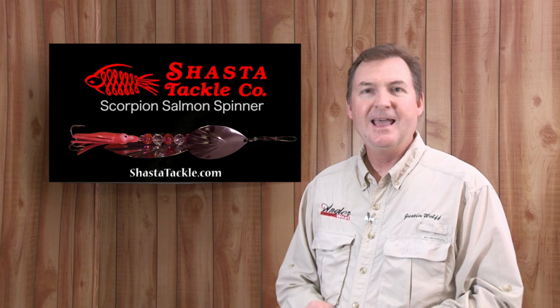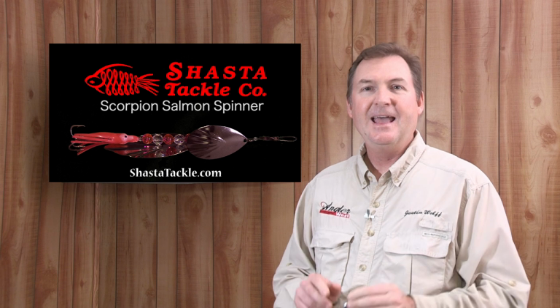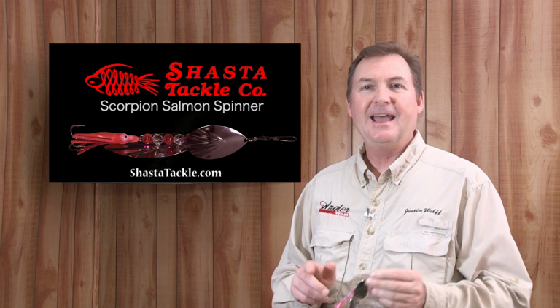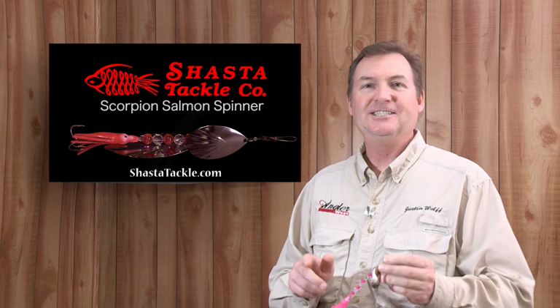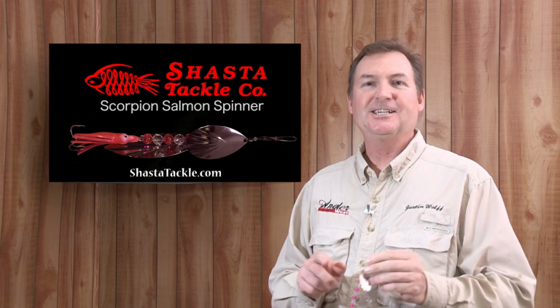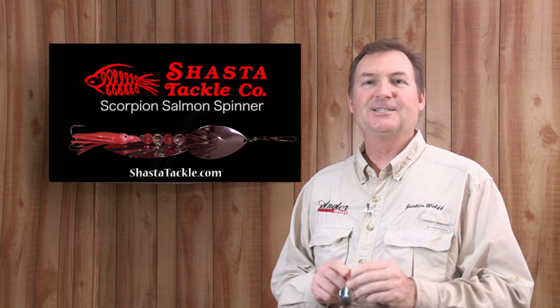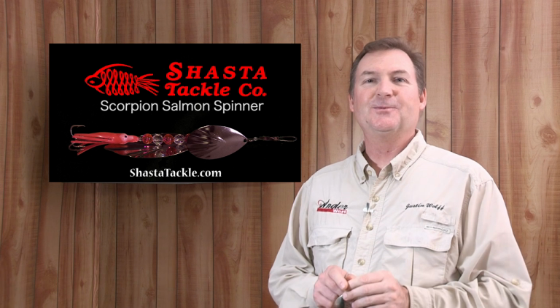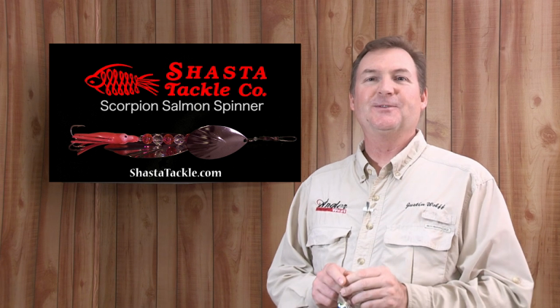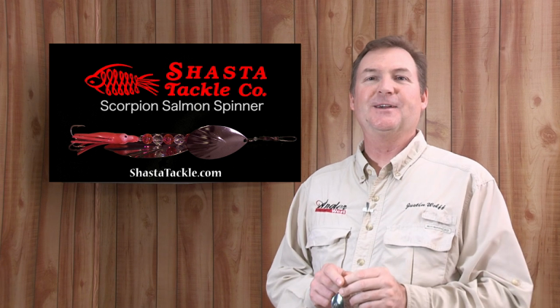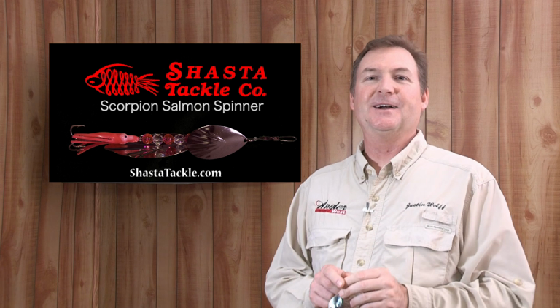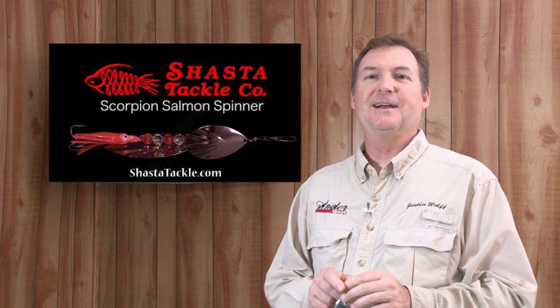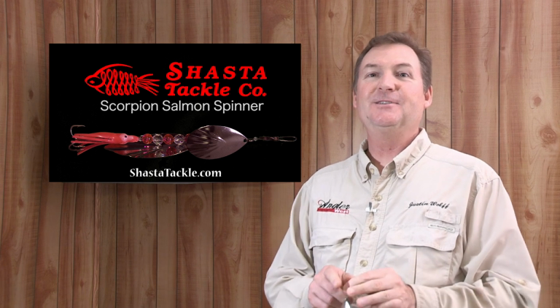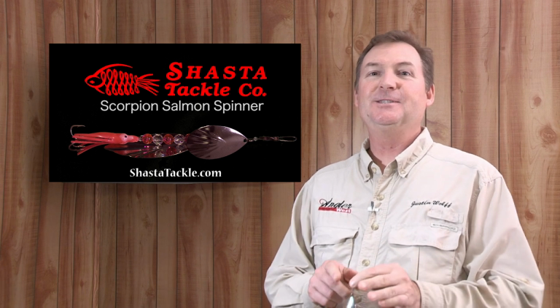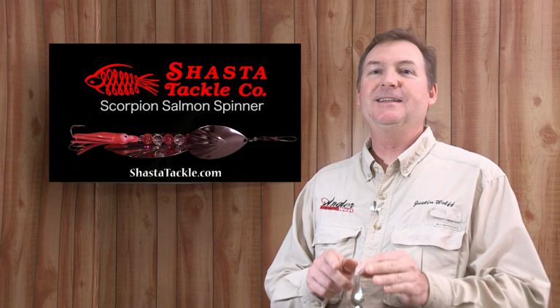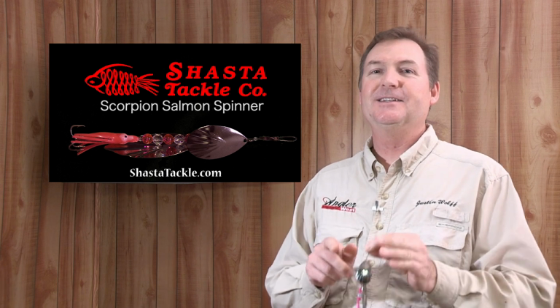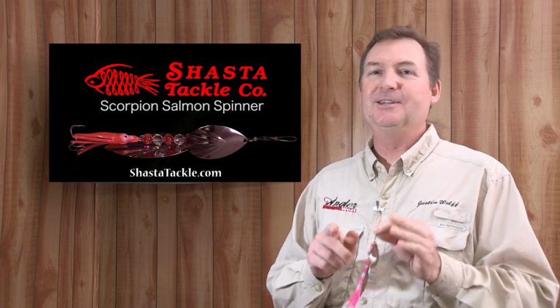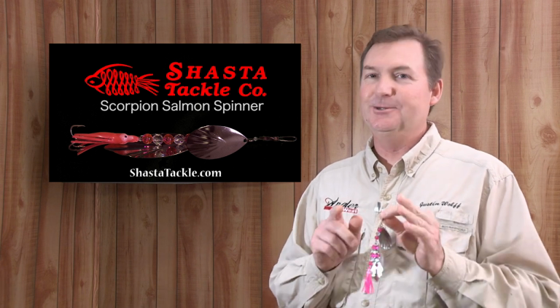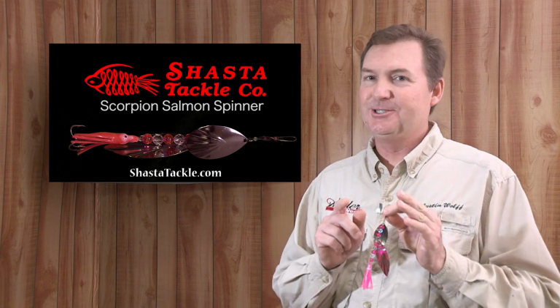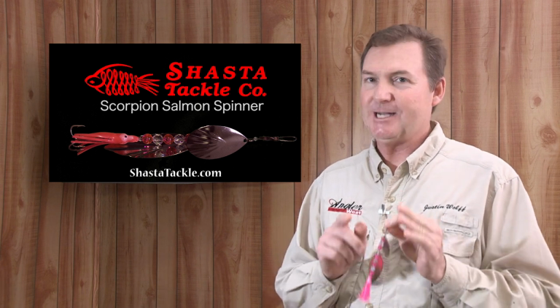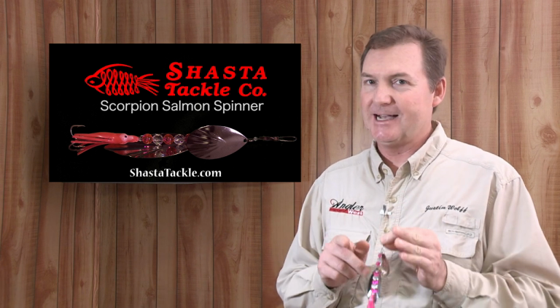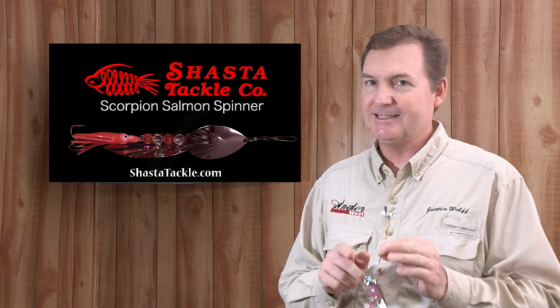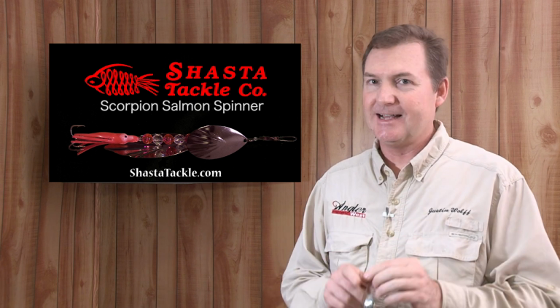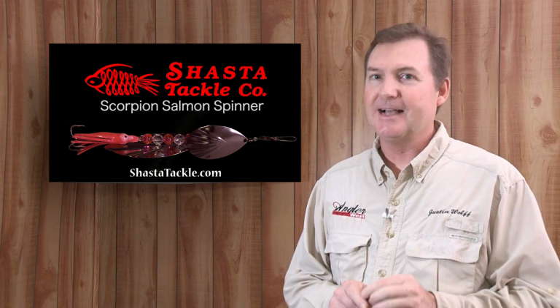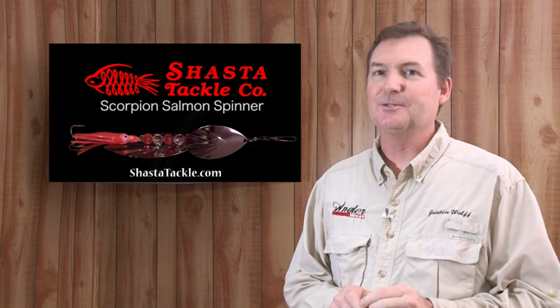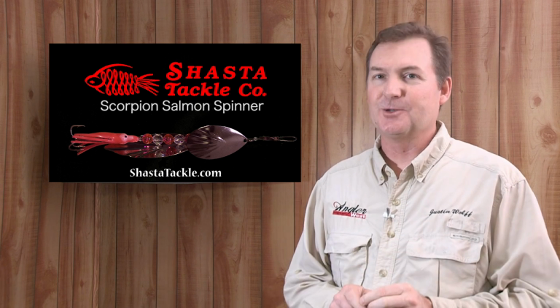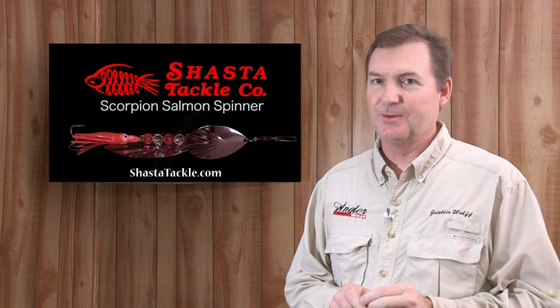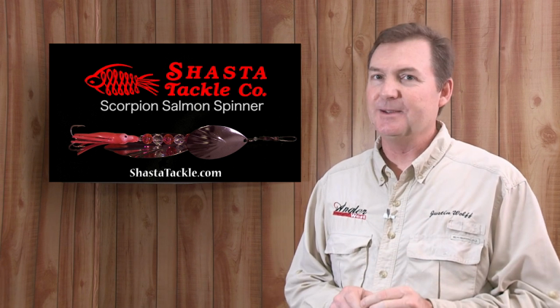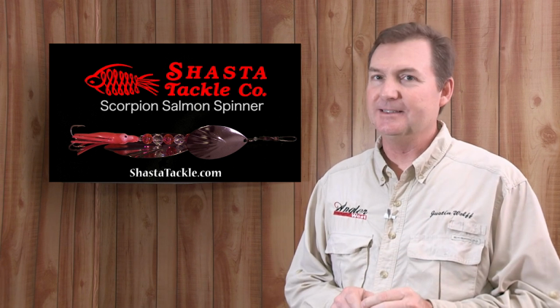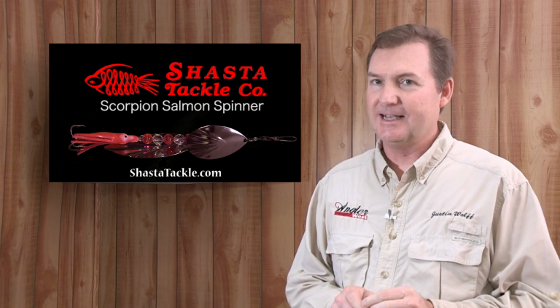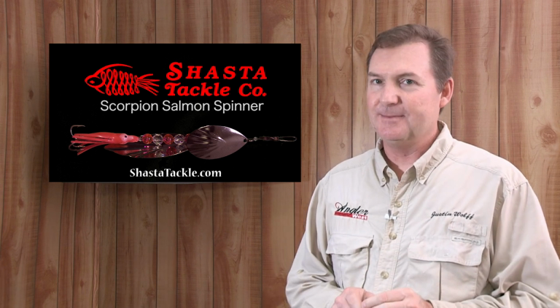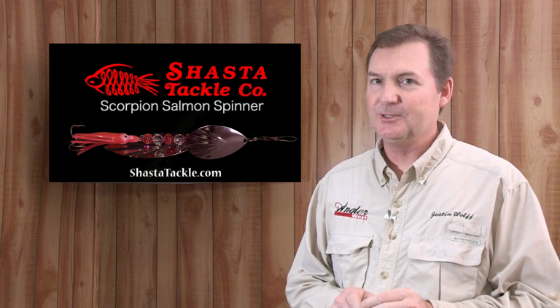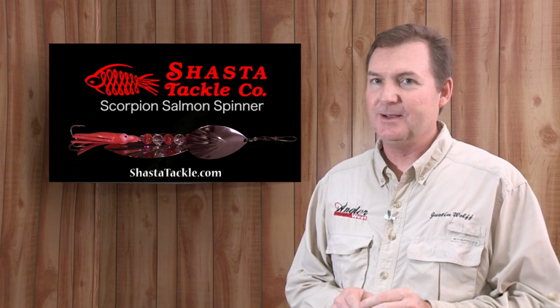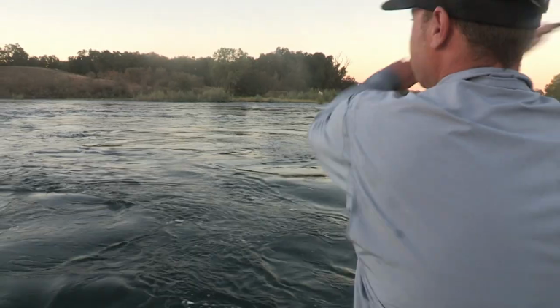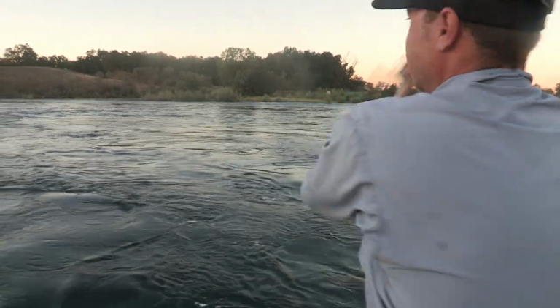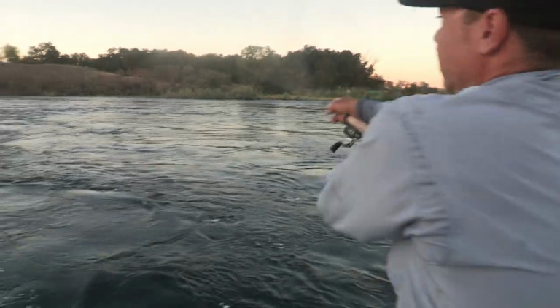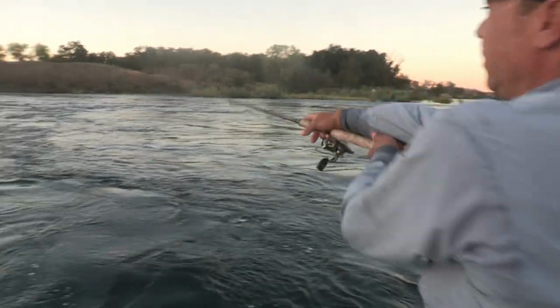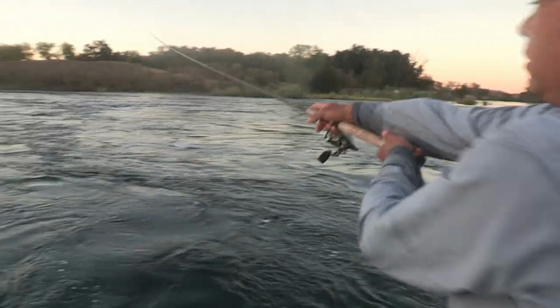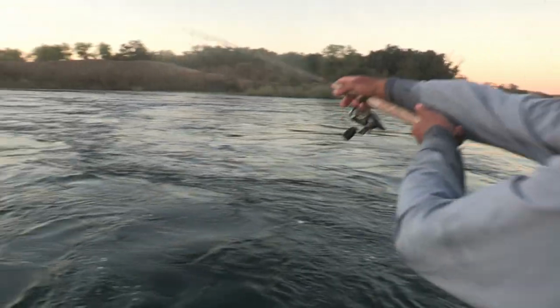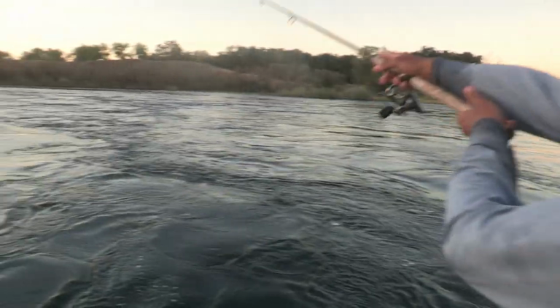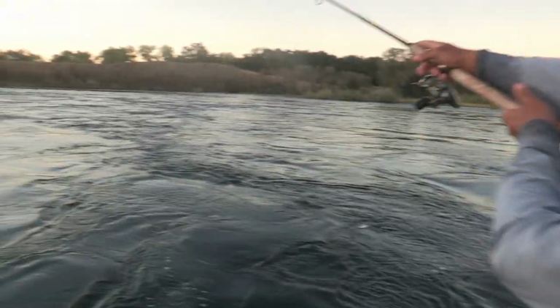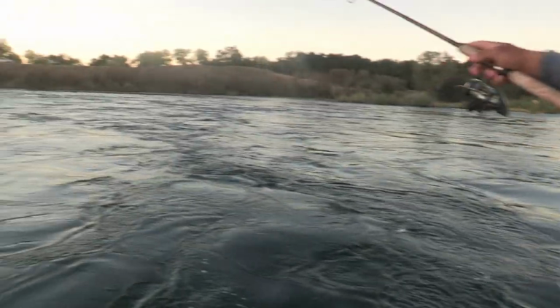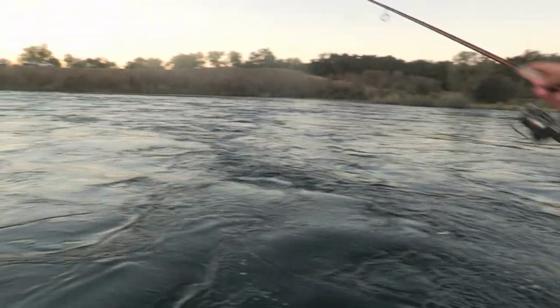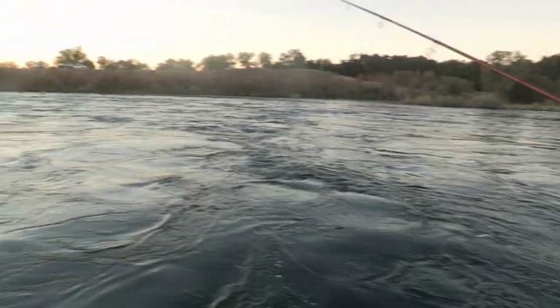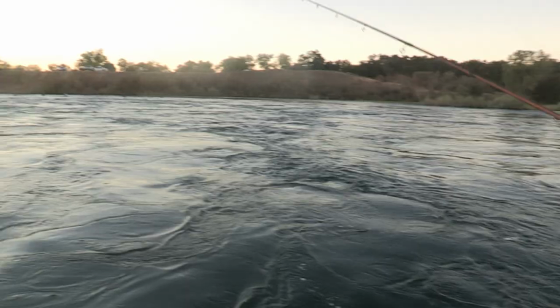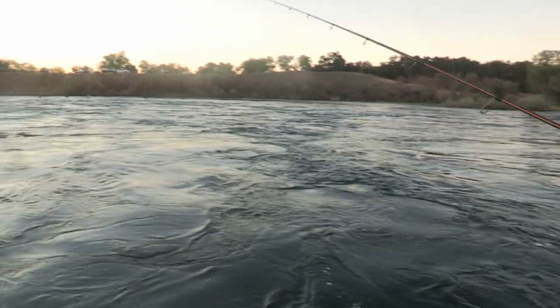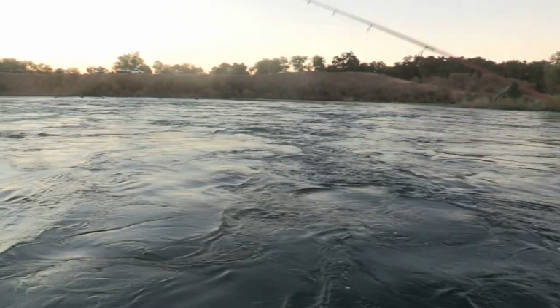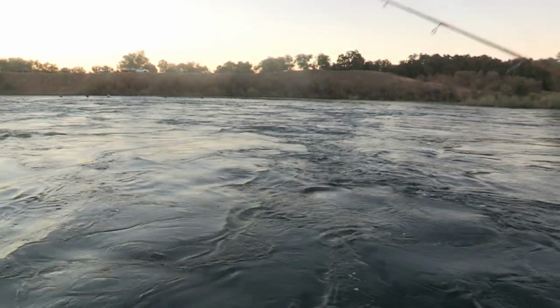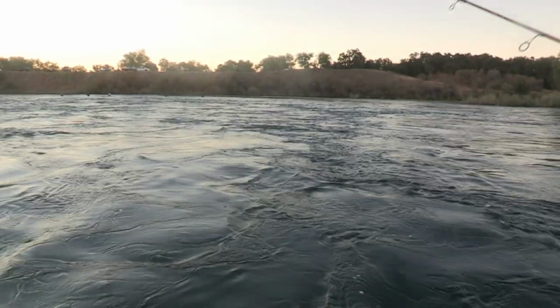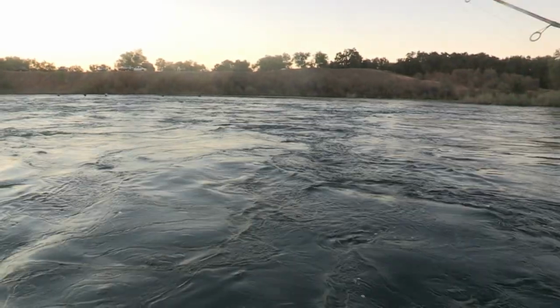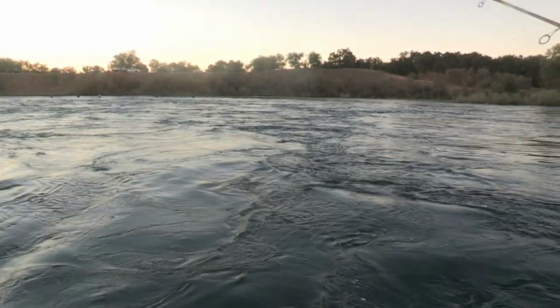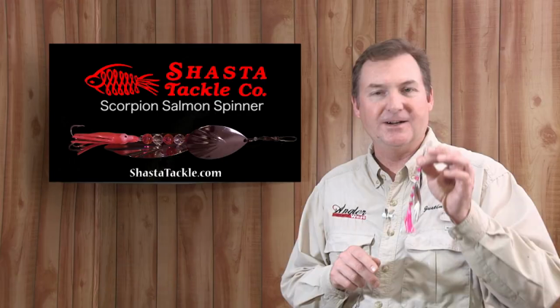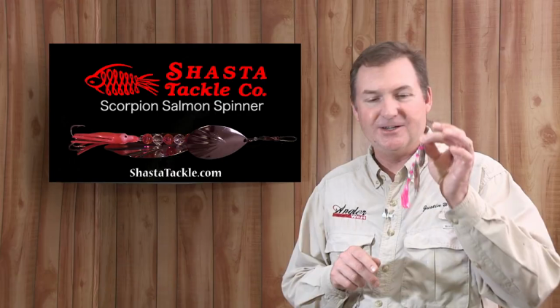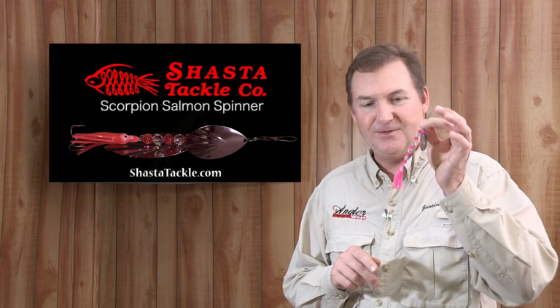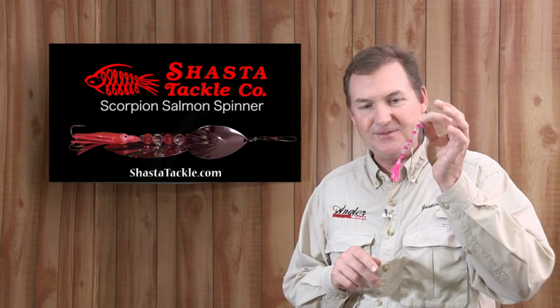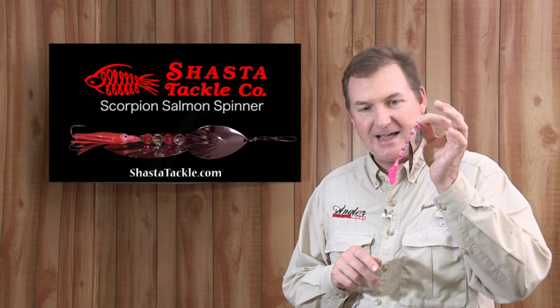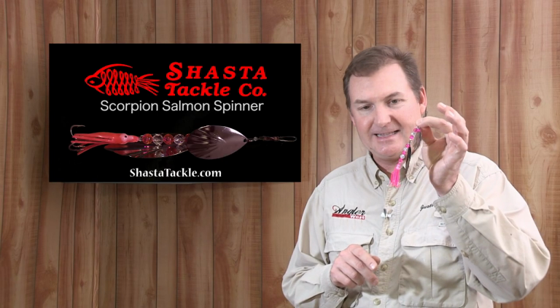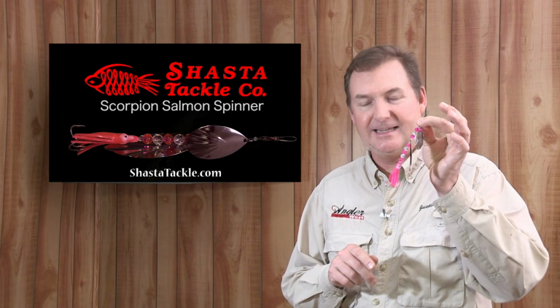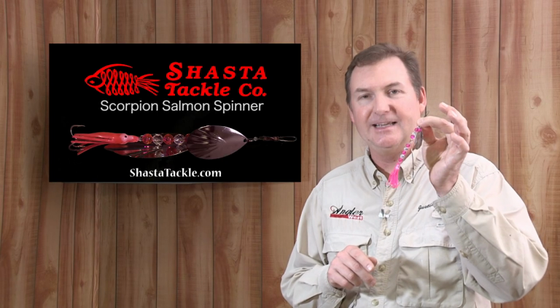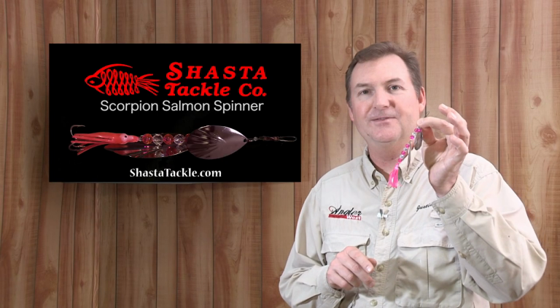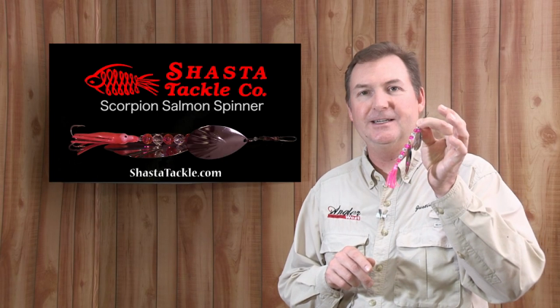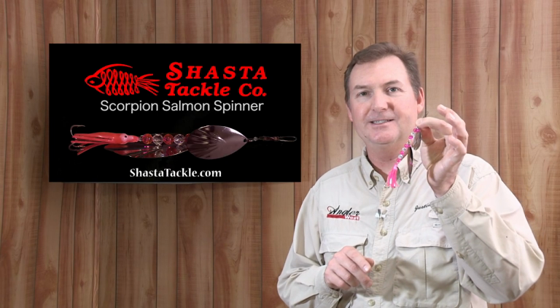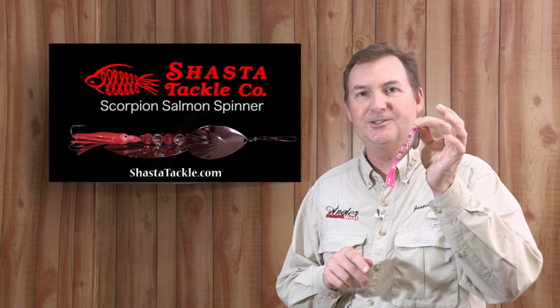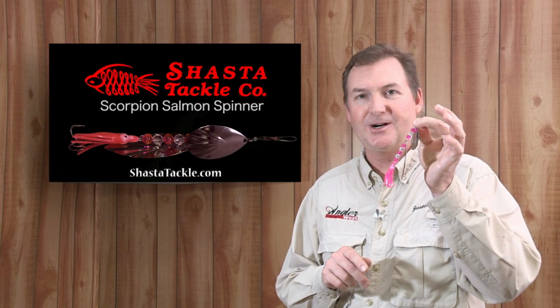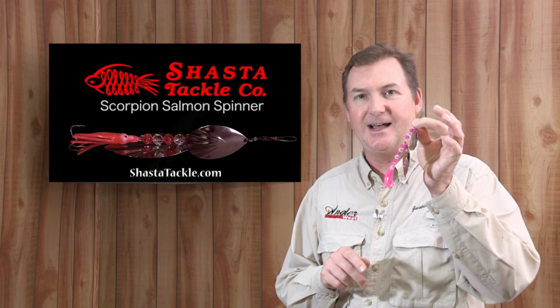Hey, Justin Wolf here. Have you seen the new Shasta Tackle Scorpion Salmon Spinner? For casting, trolling, or off the anchor, you've got to give these a try.